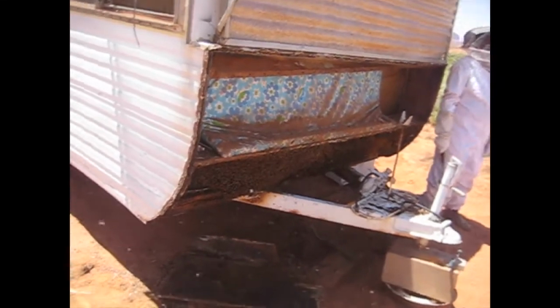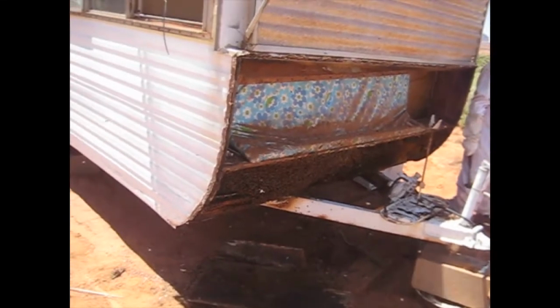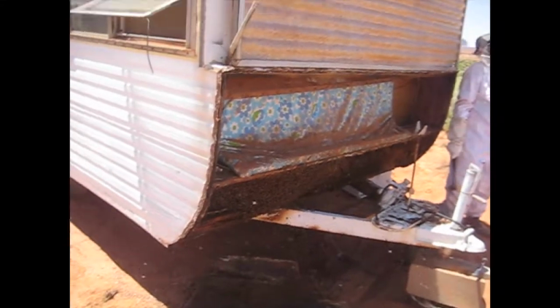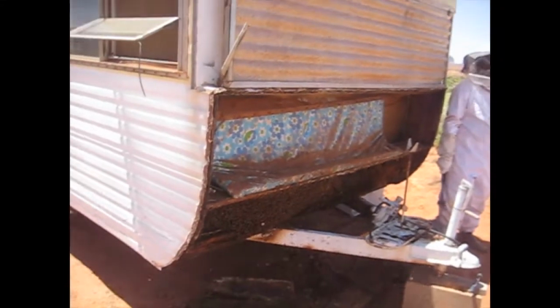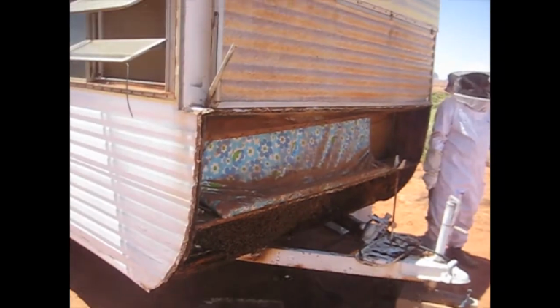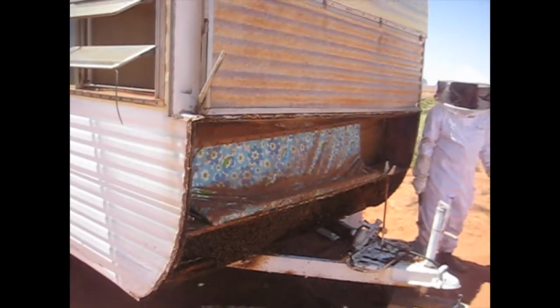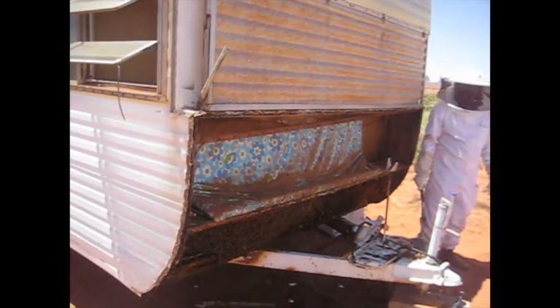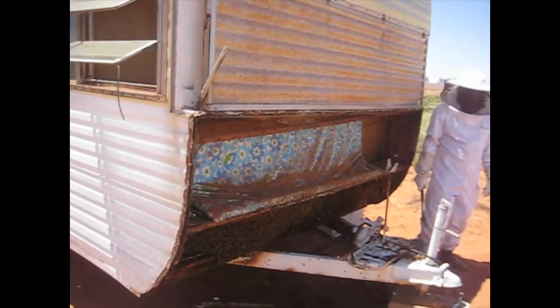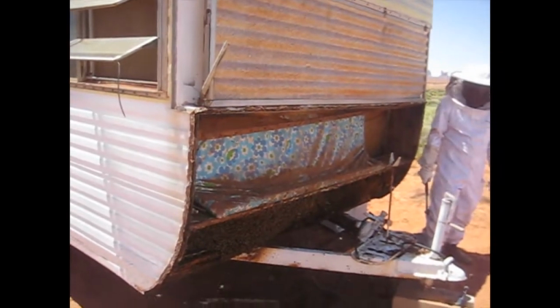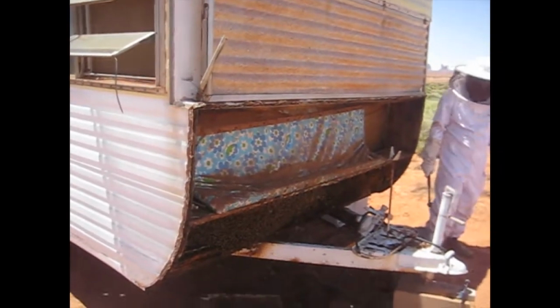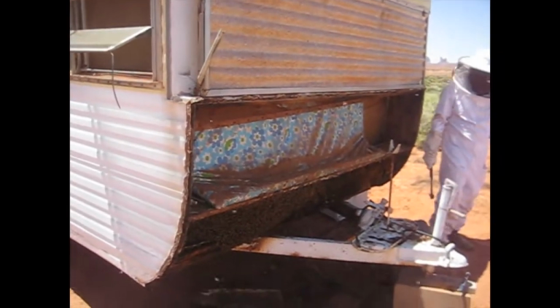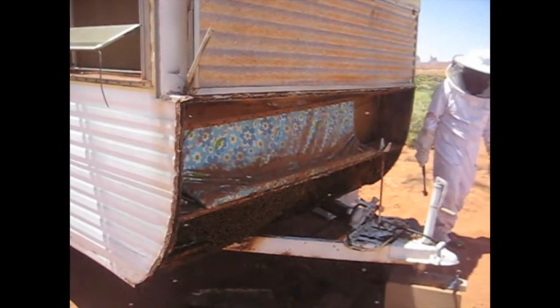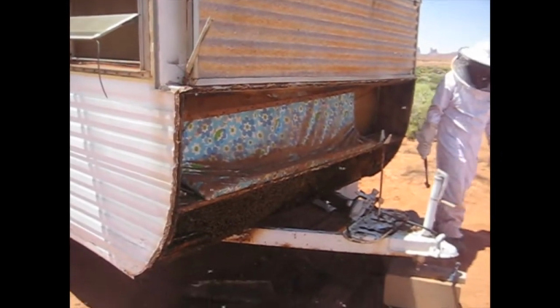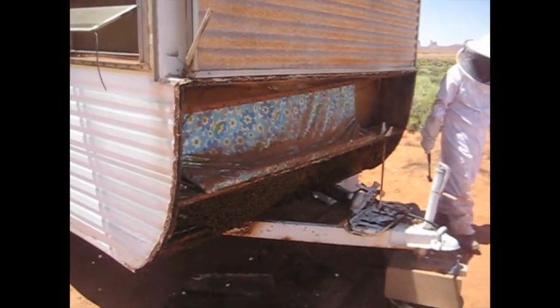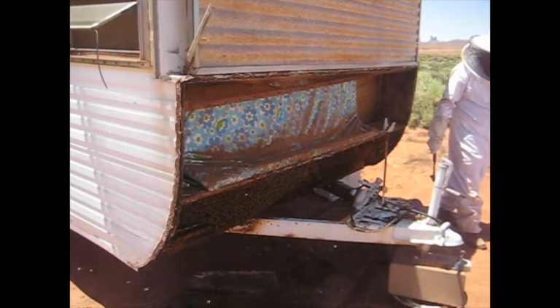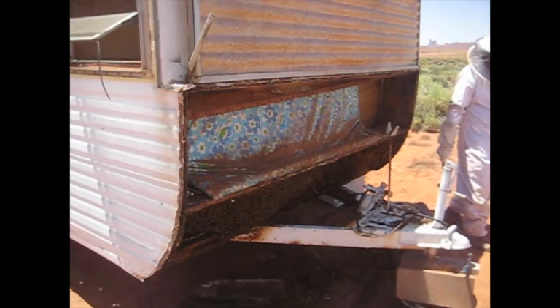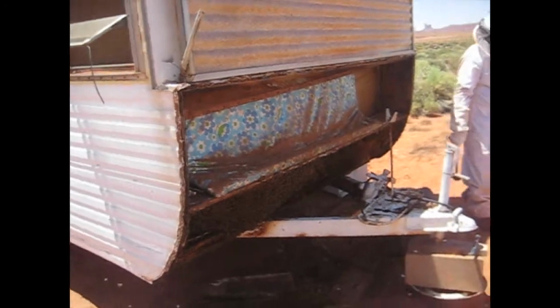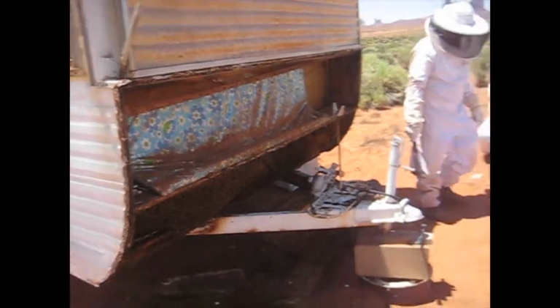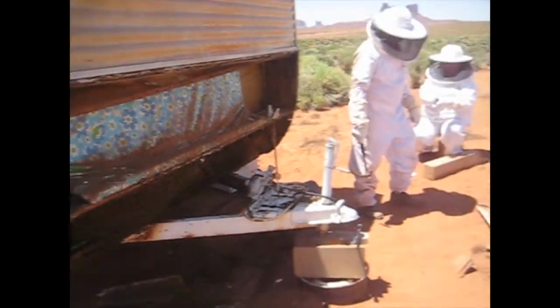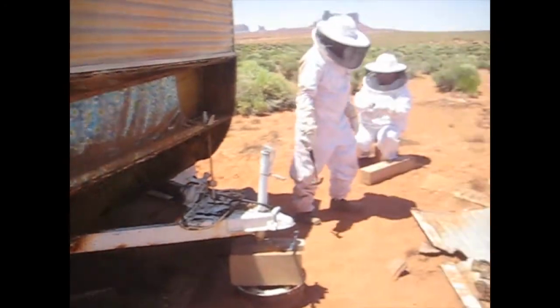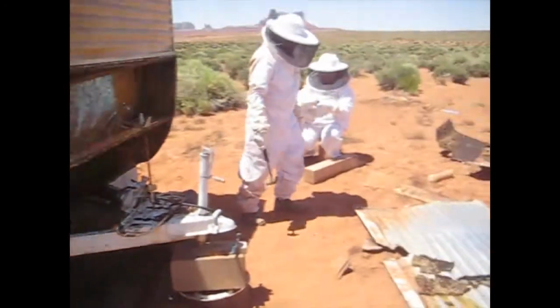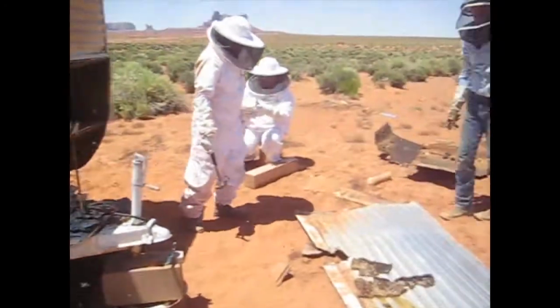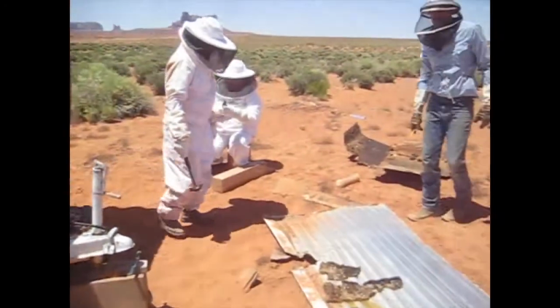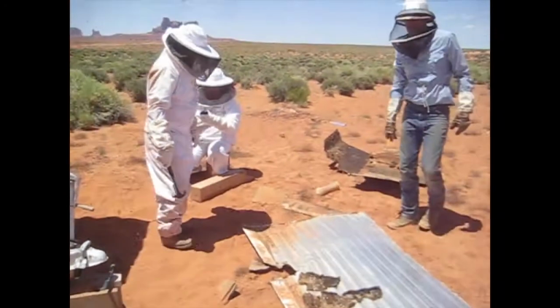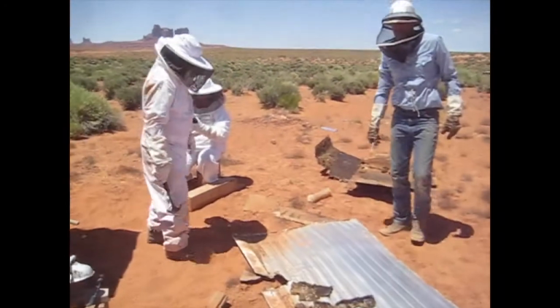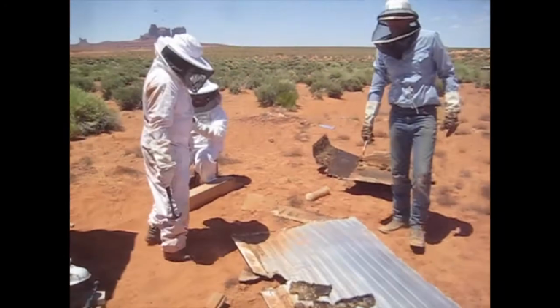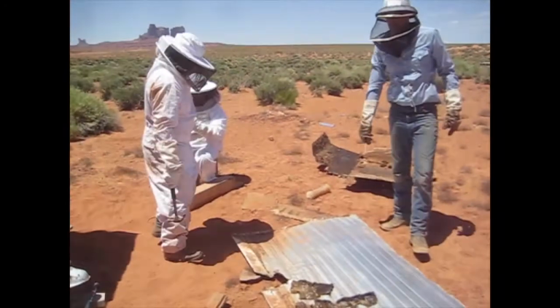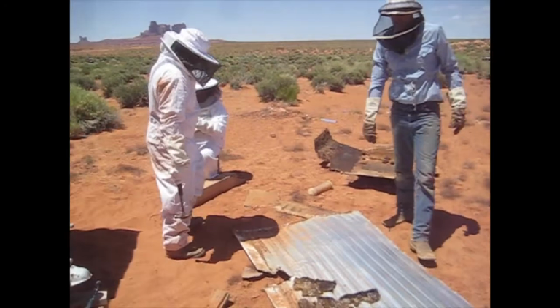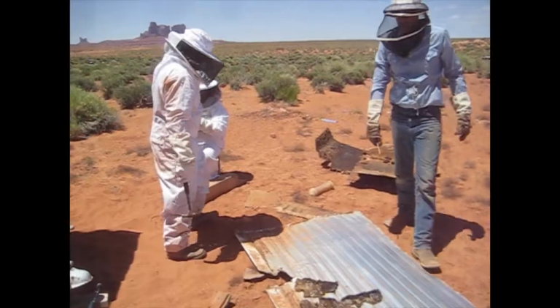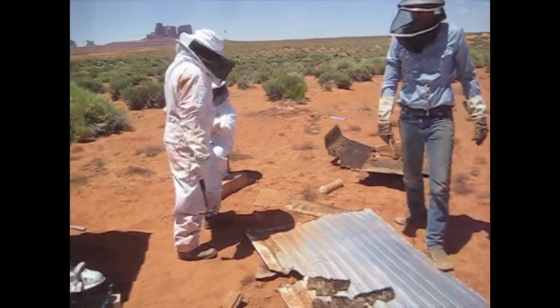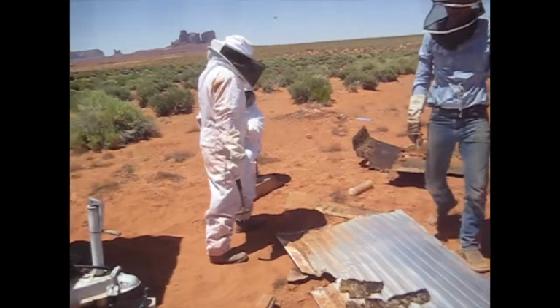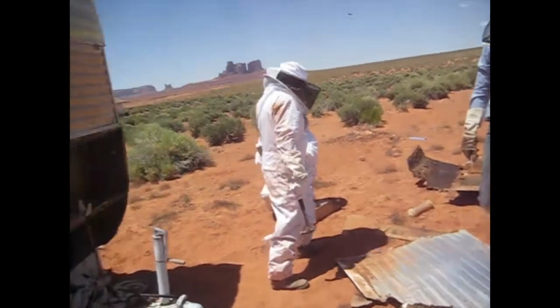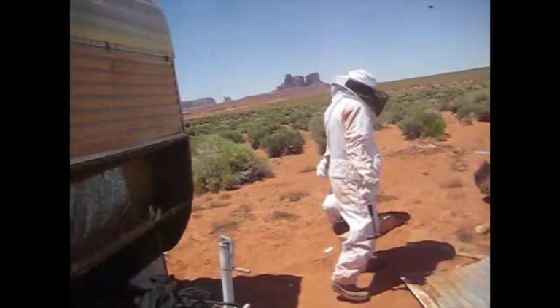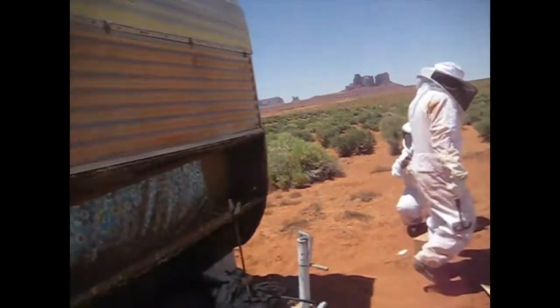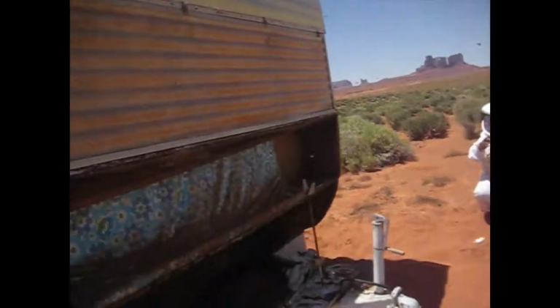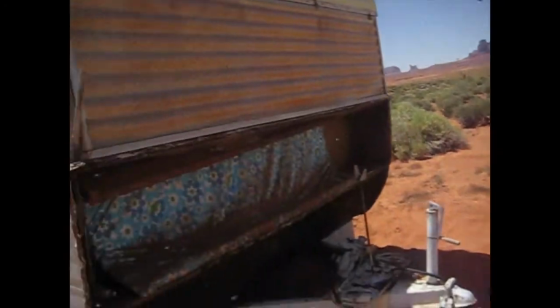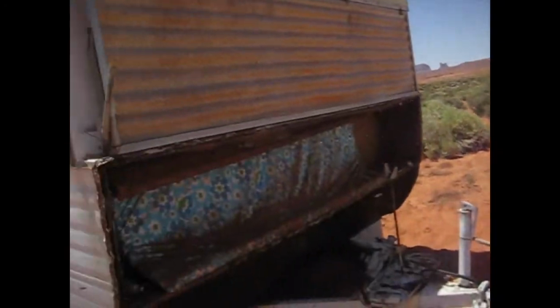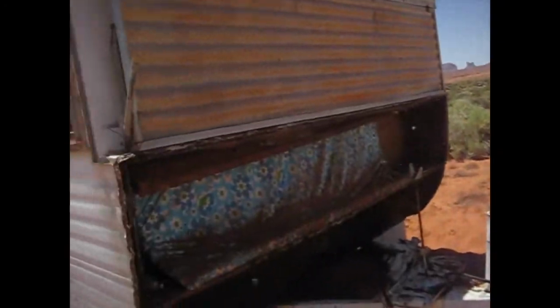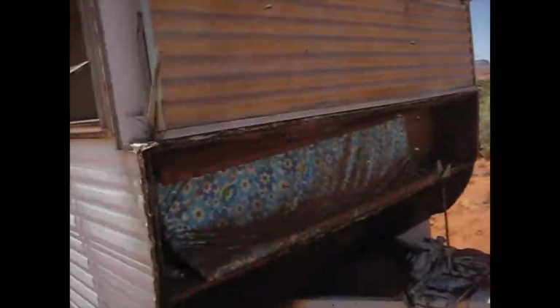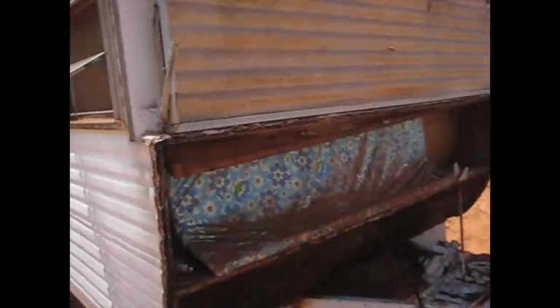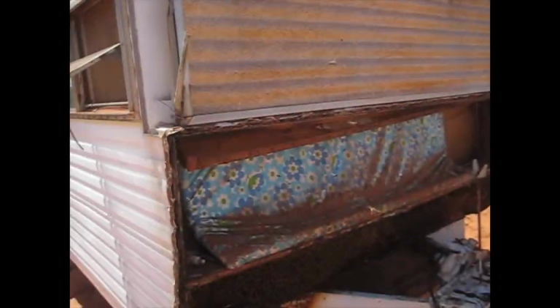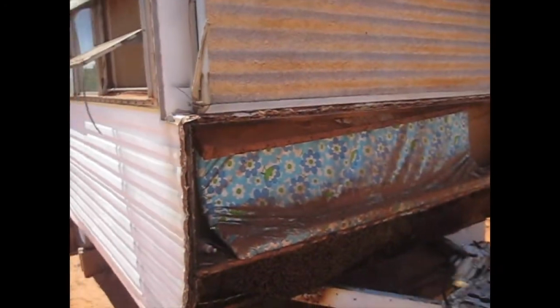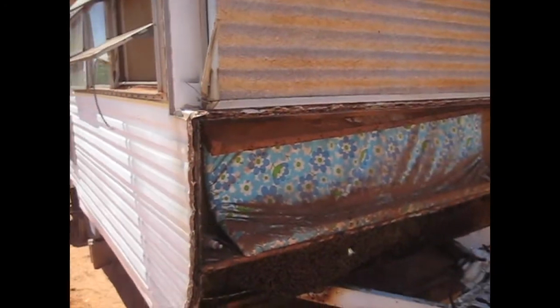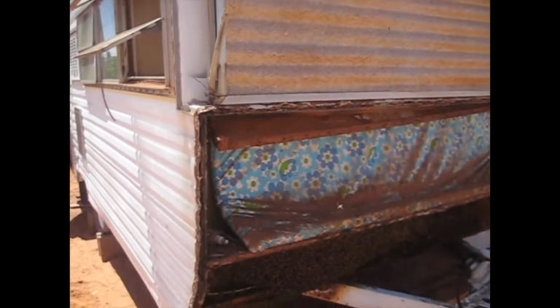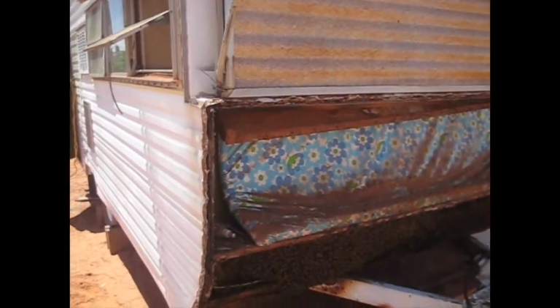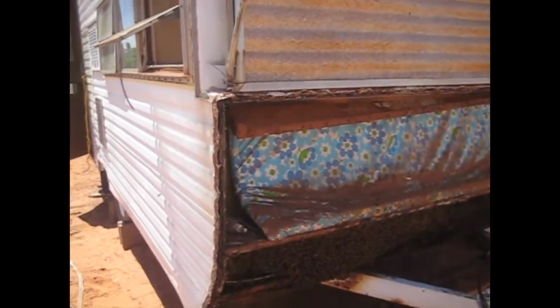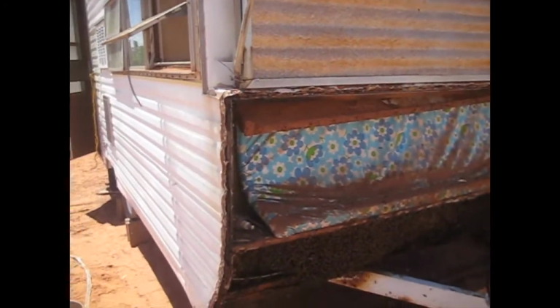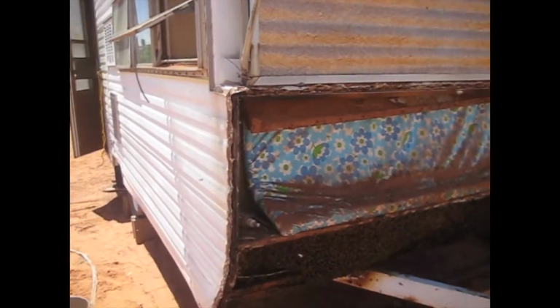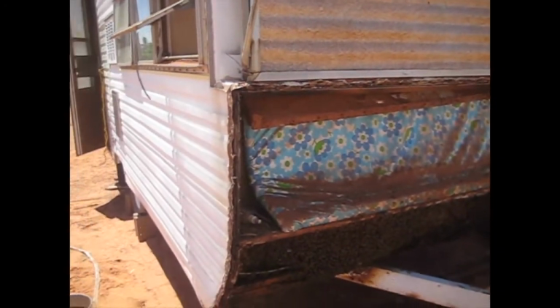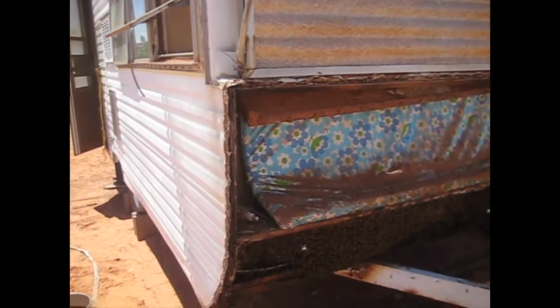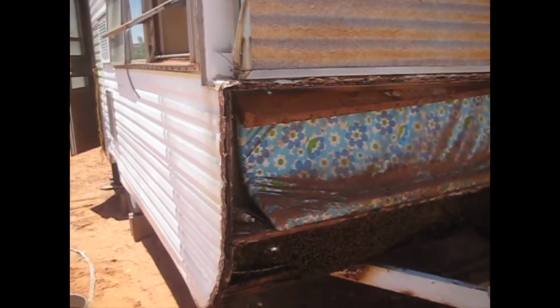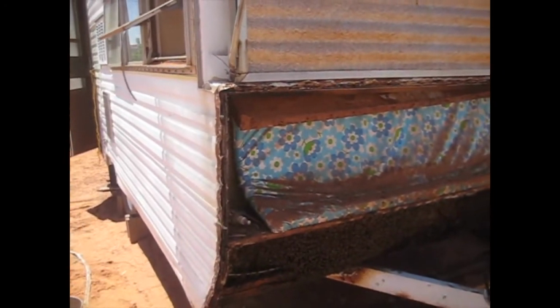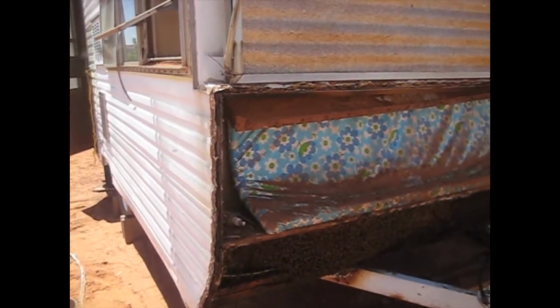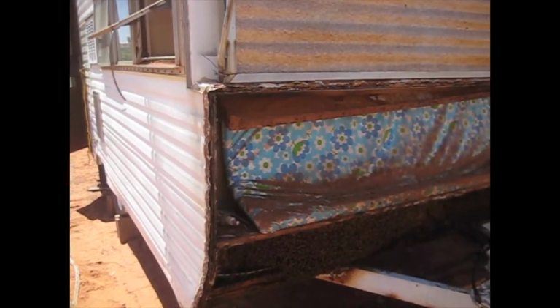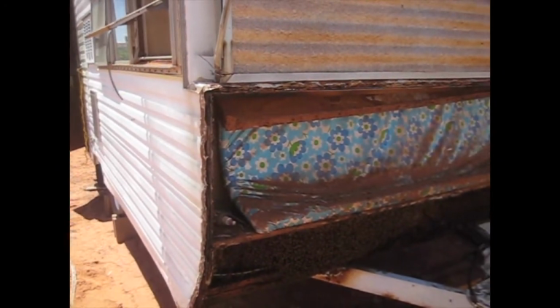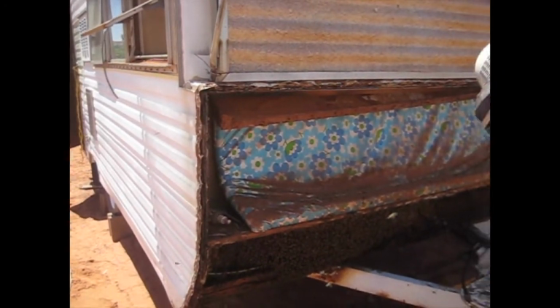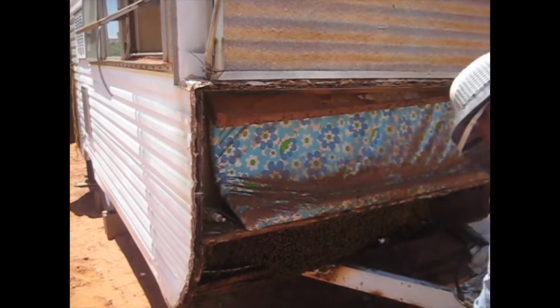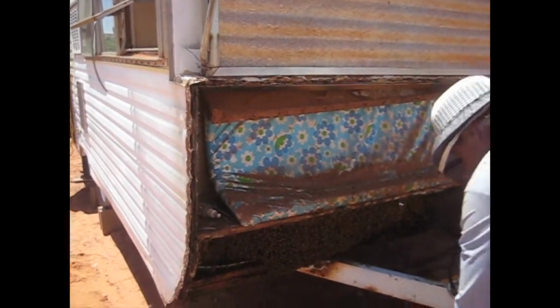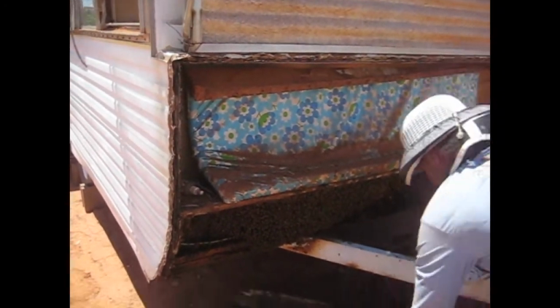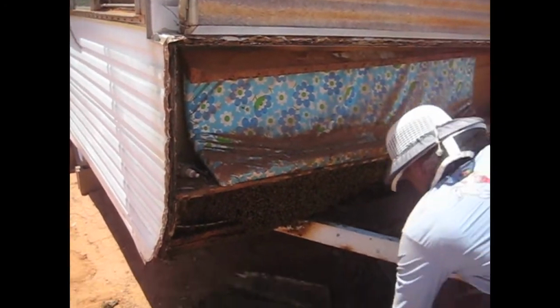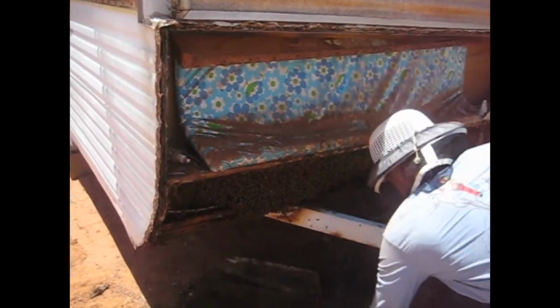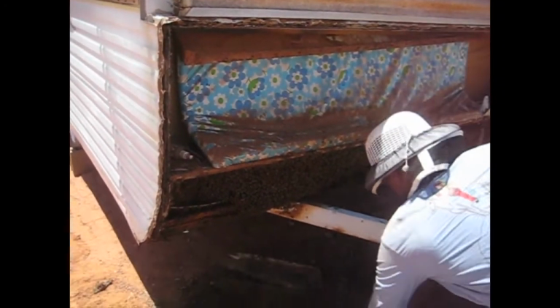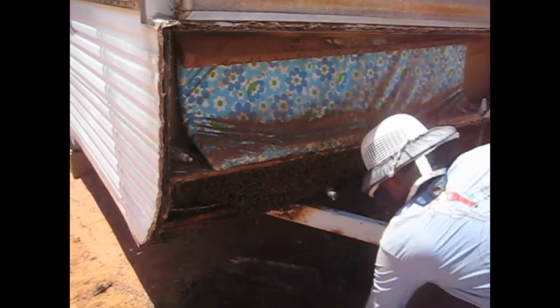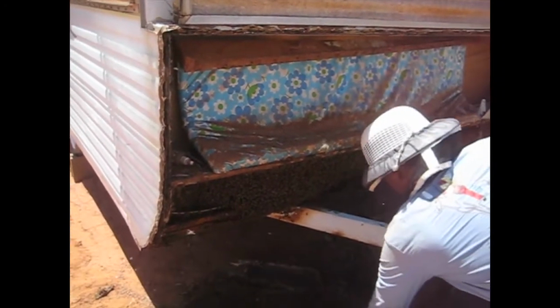We finally got the edge off. We got all the wood and now the whole cutout was exposed there.